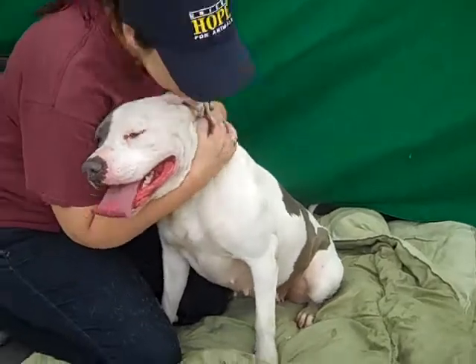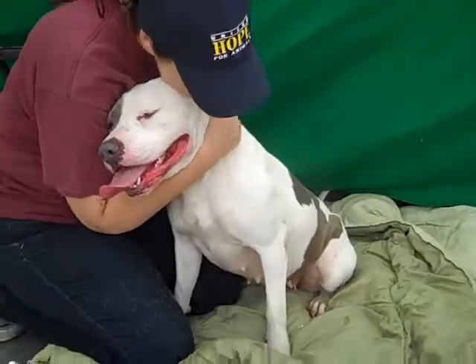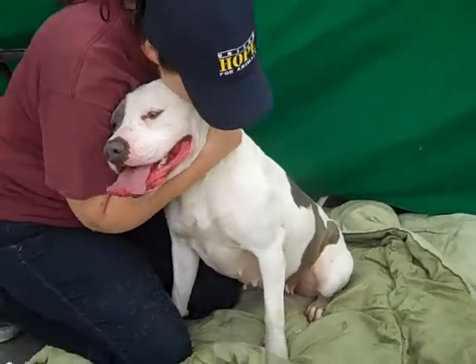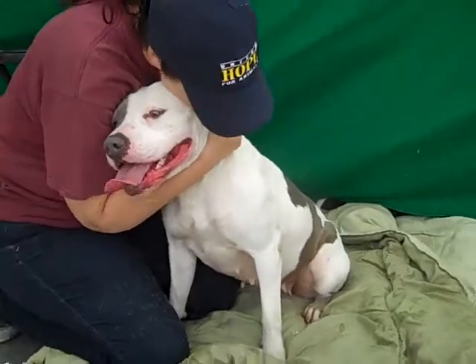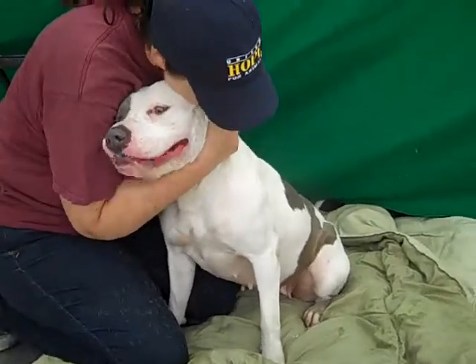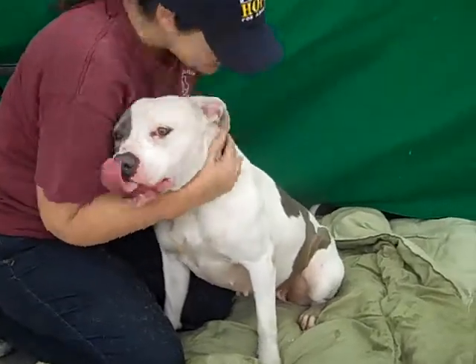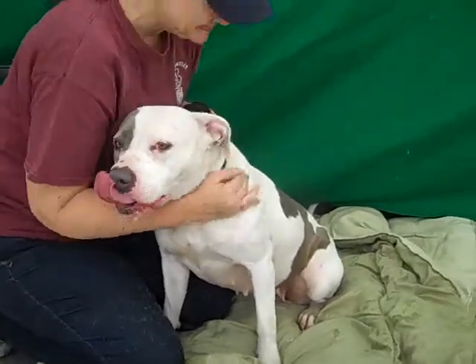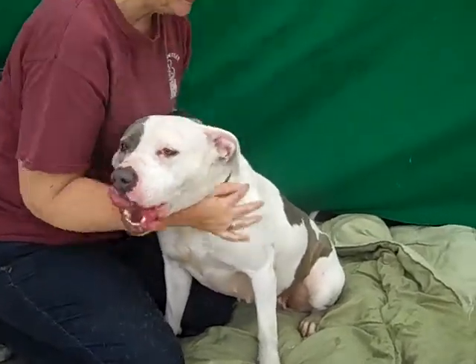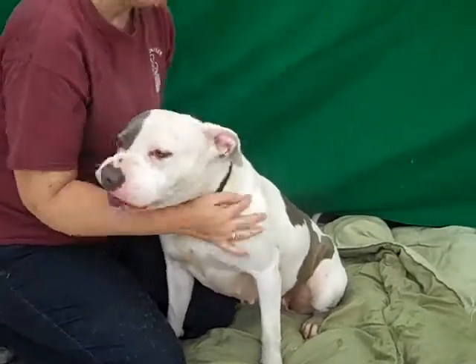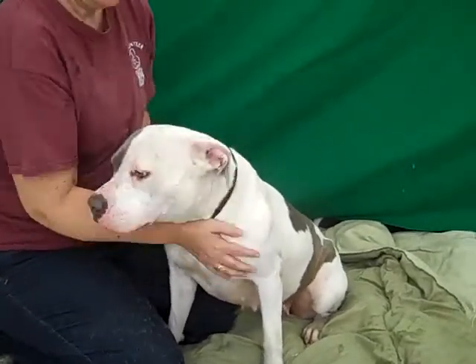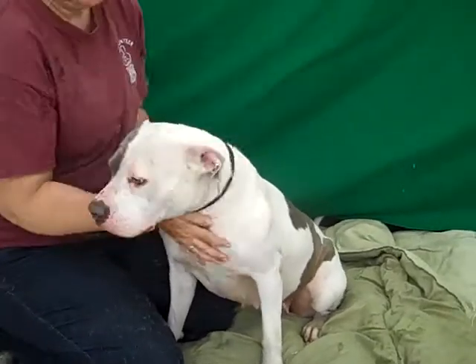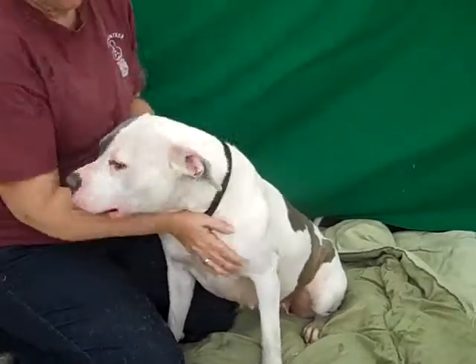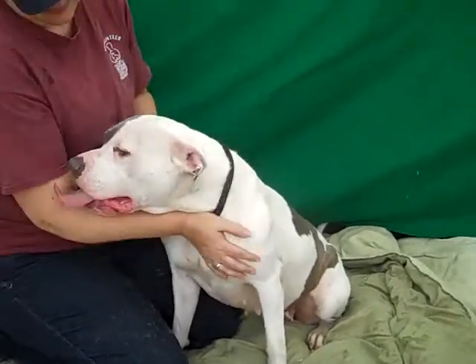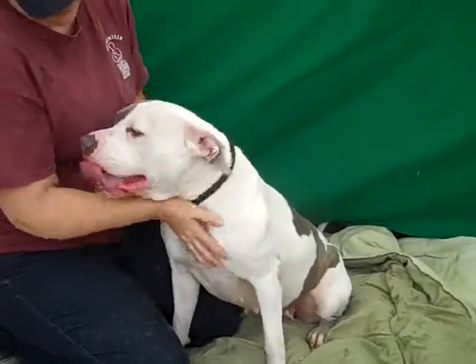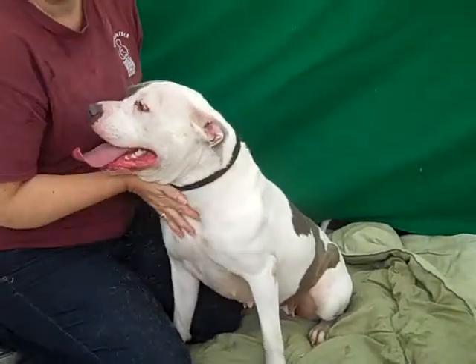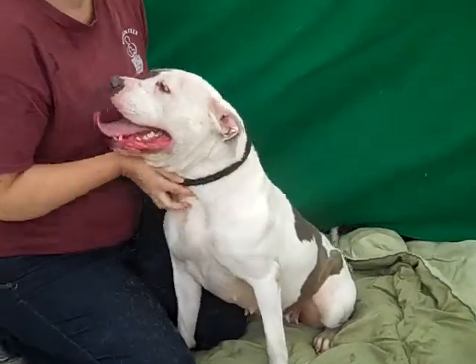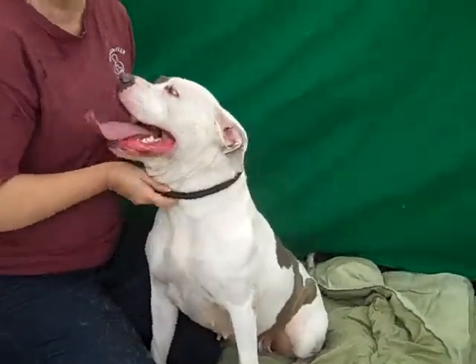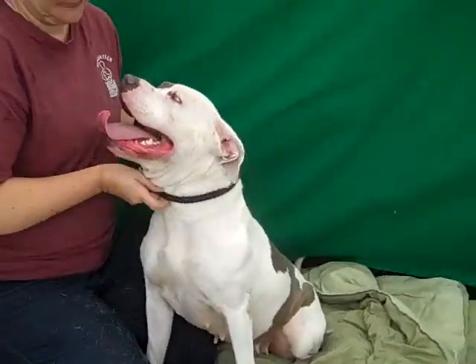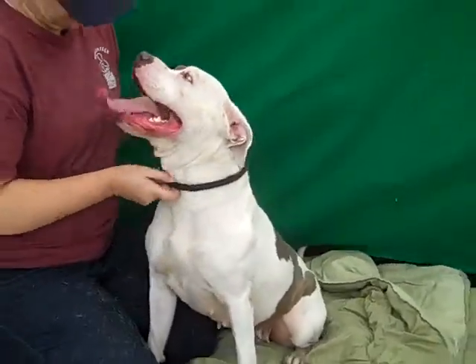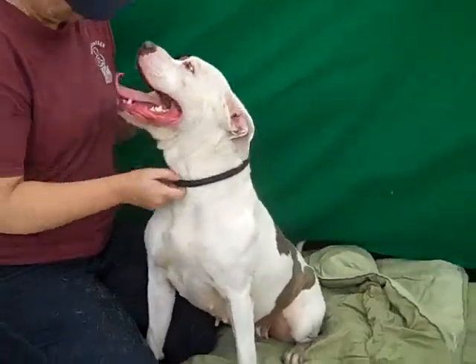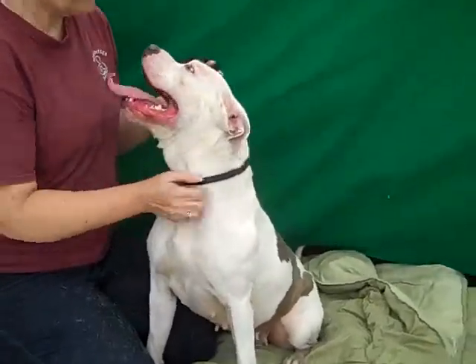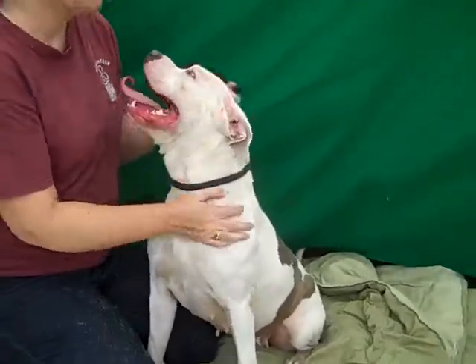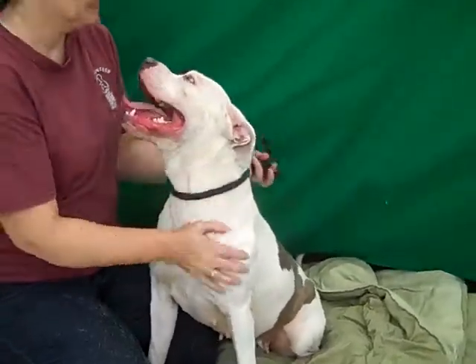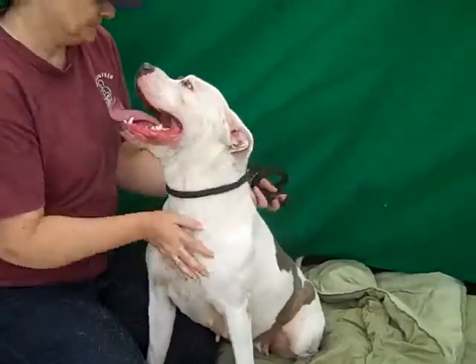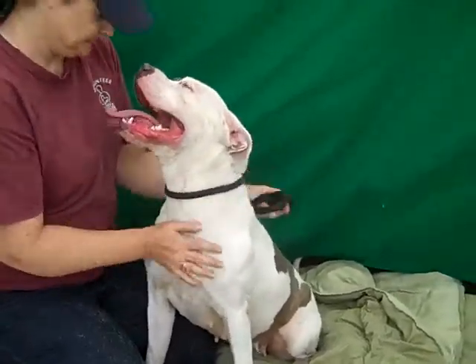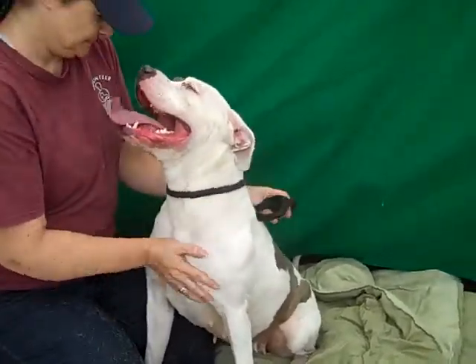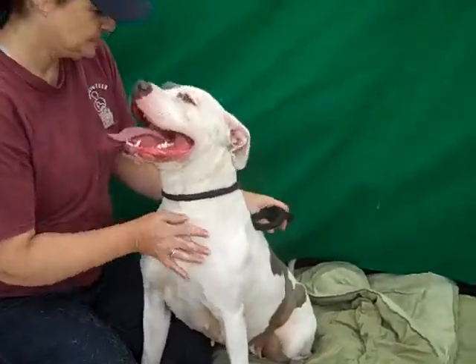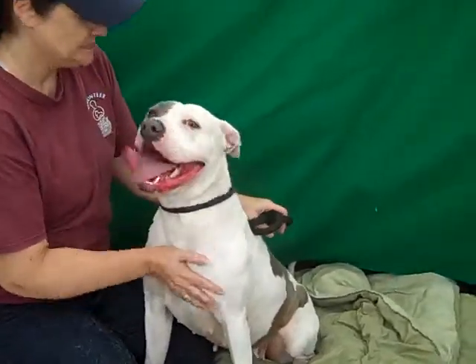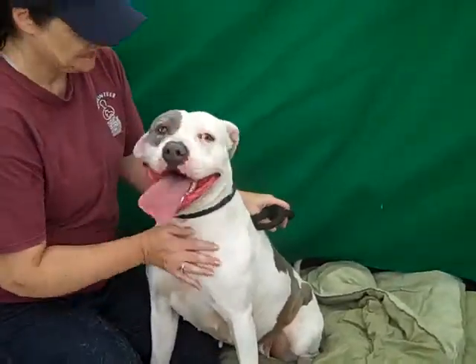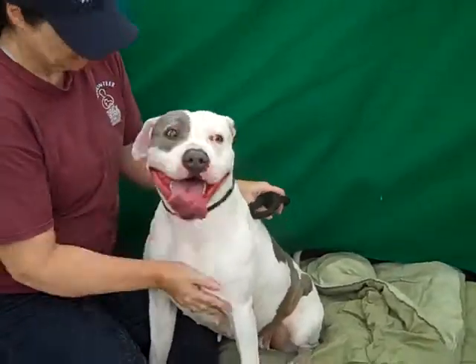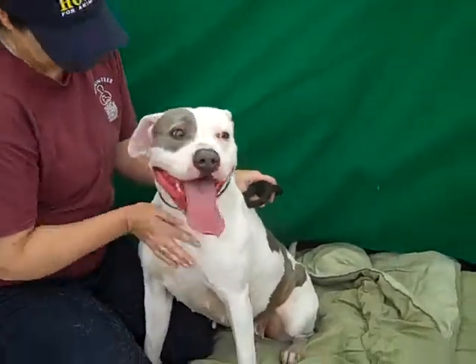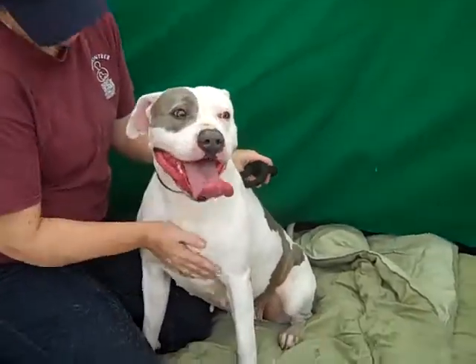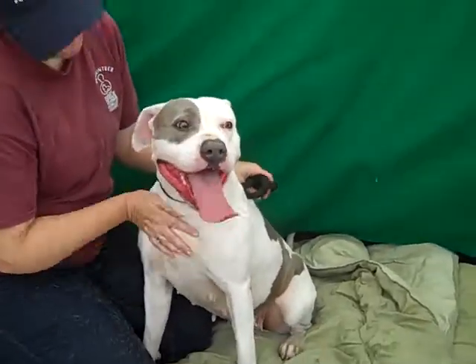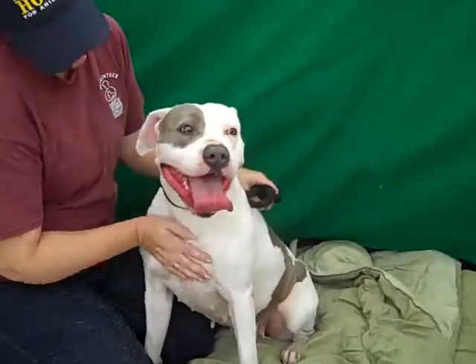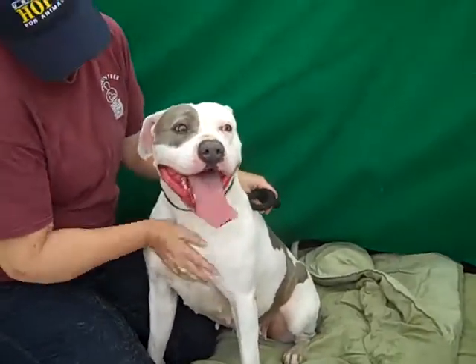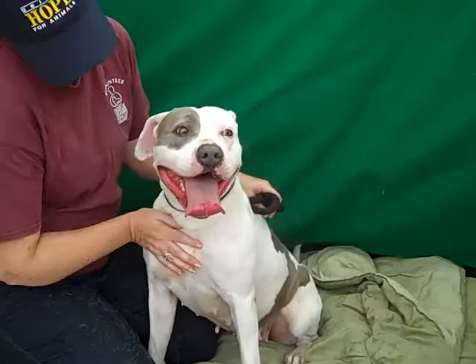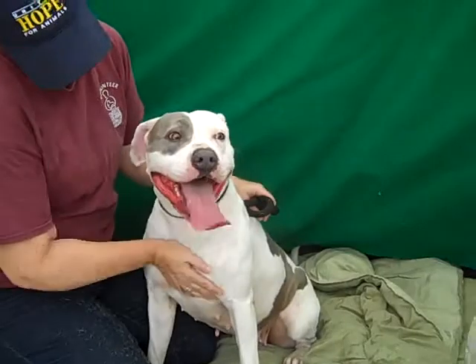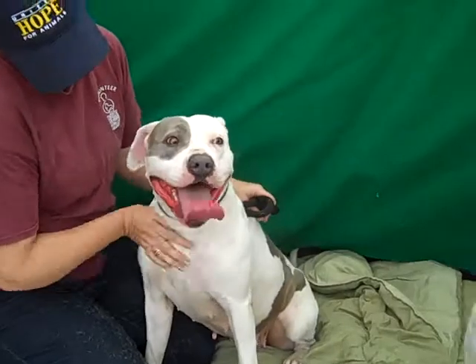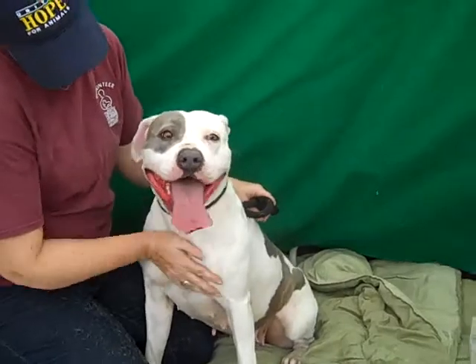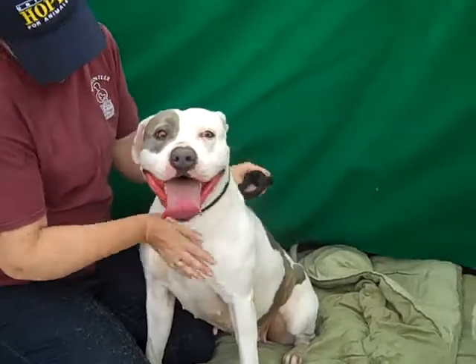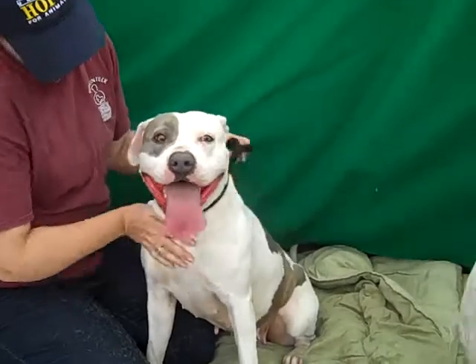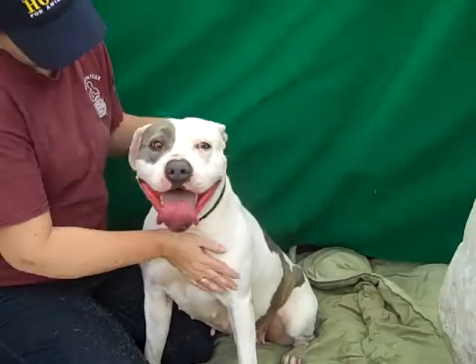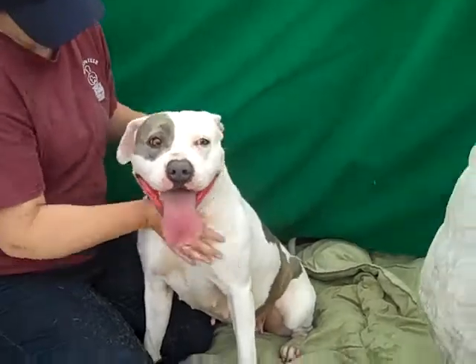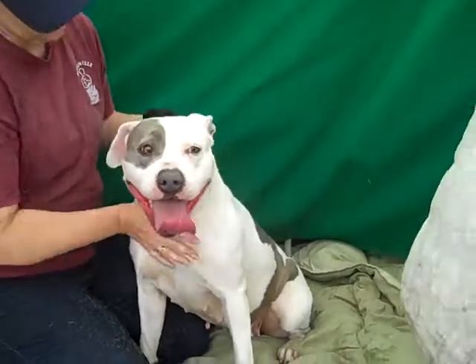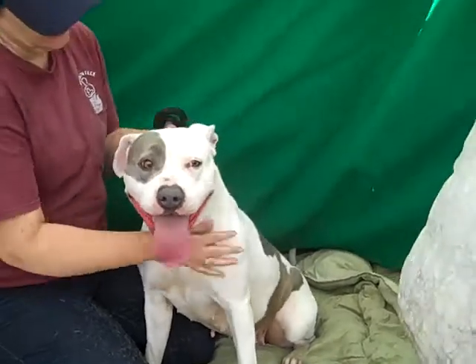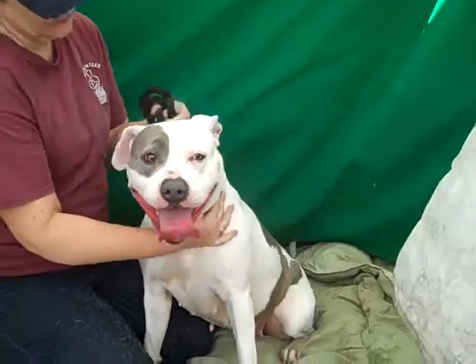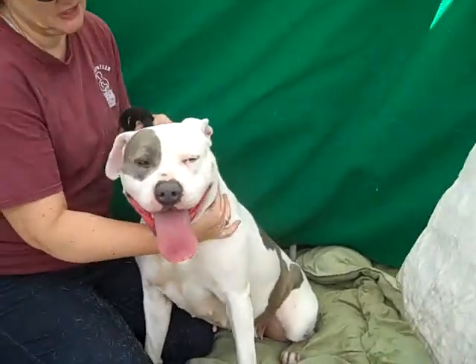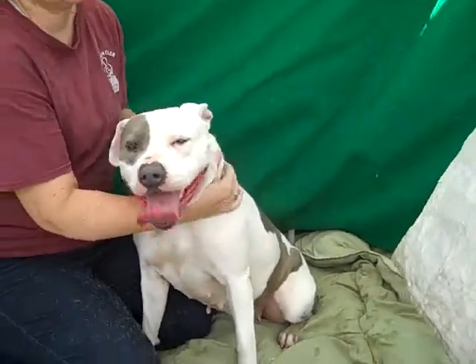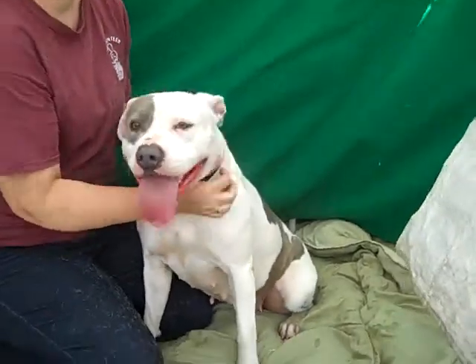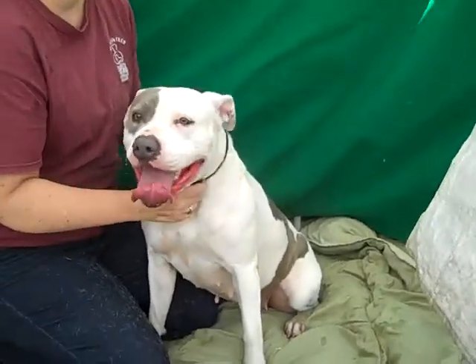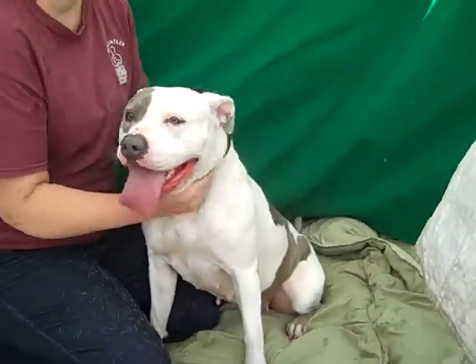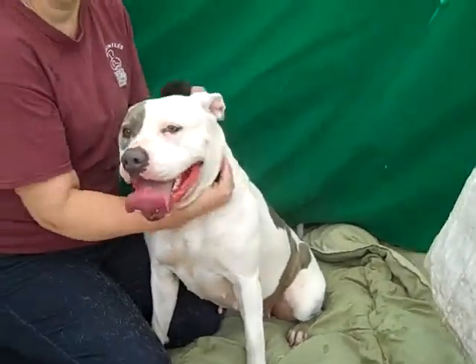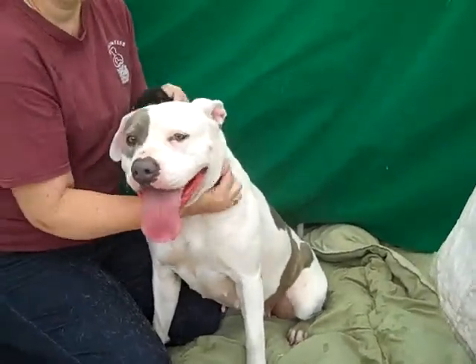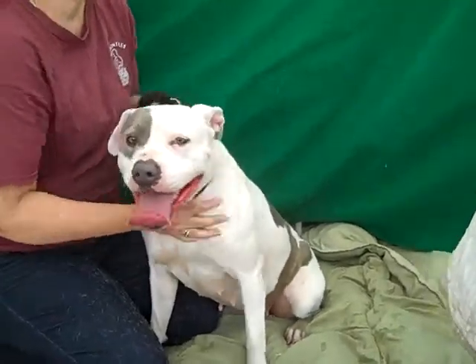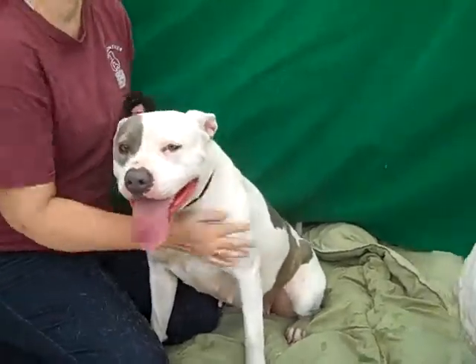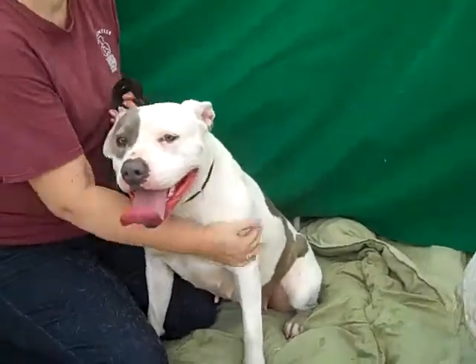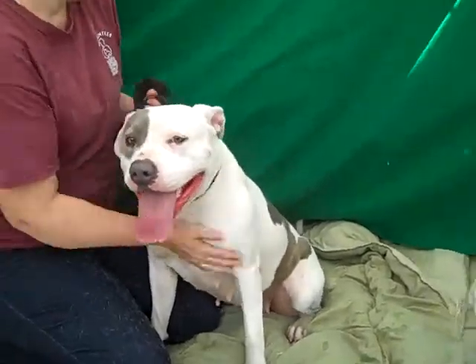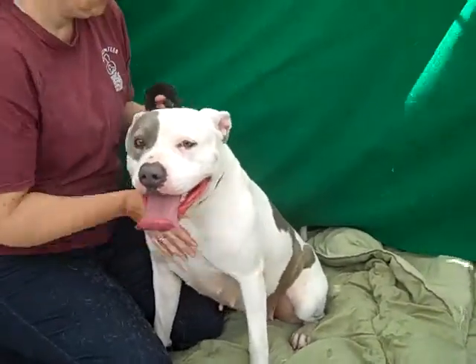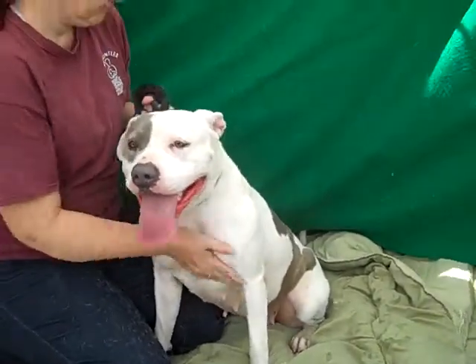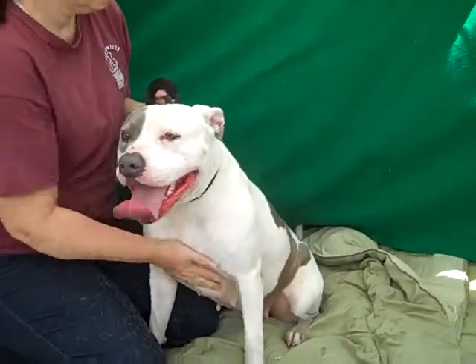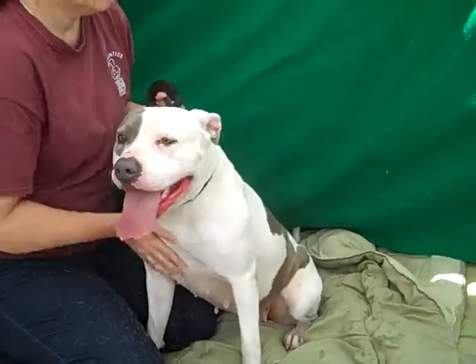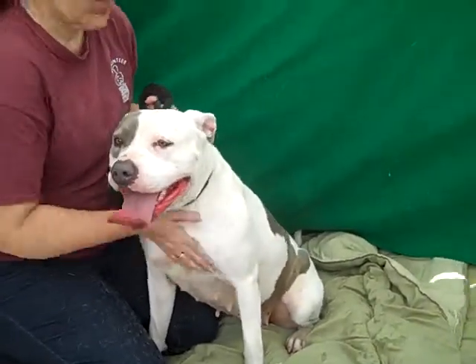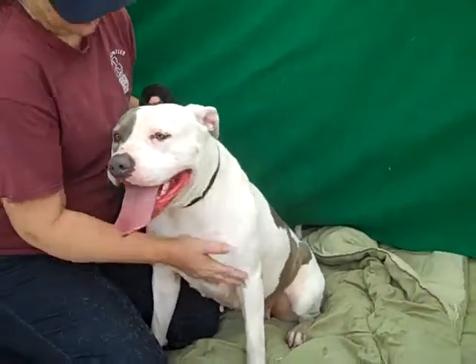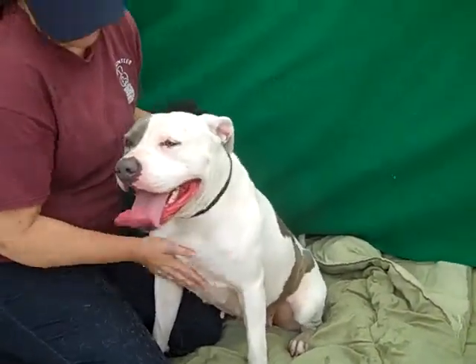She can sit on command, right Jeanette? Yes, so she's very trainable. This is a lot of dog — you really have to know what you're doing. She's real smart.